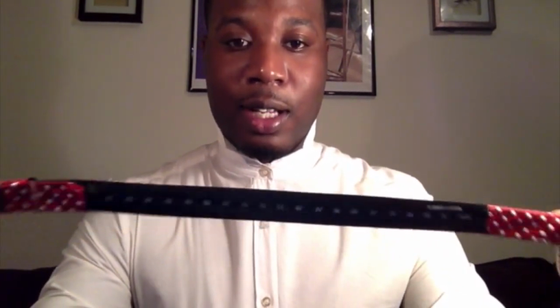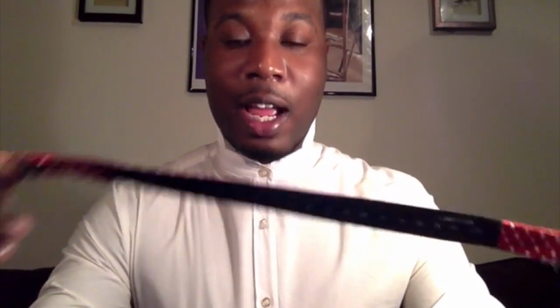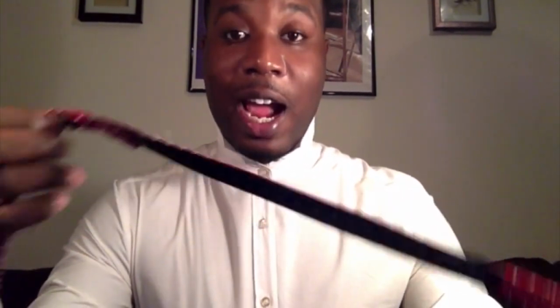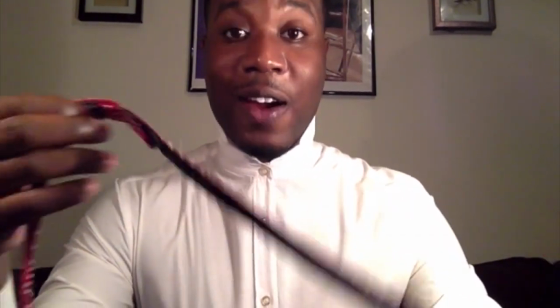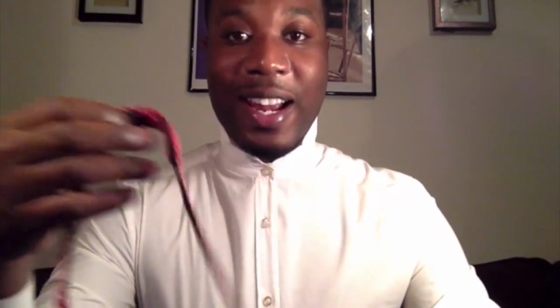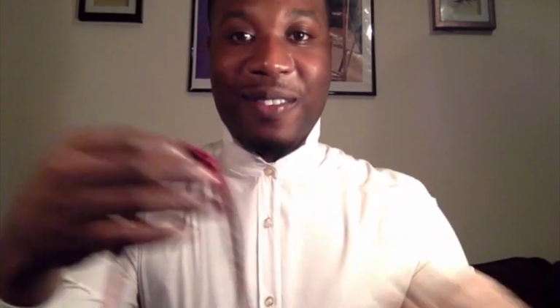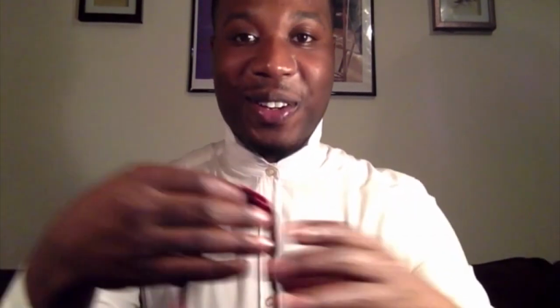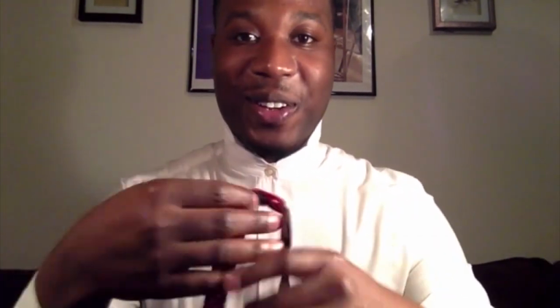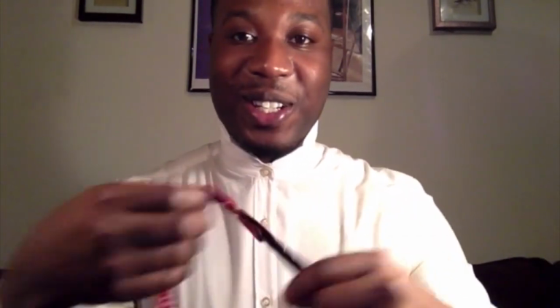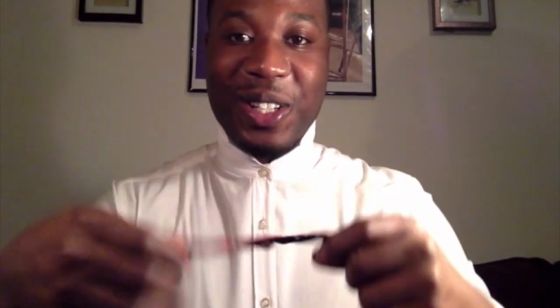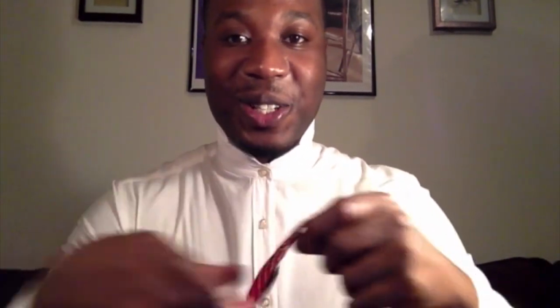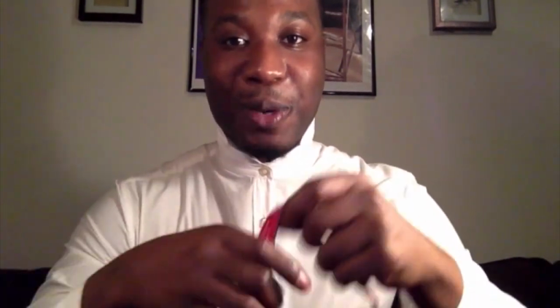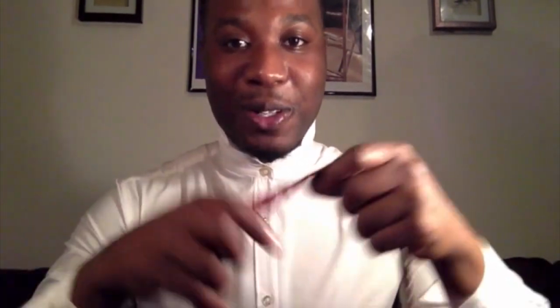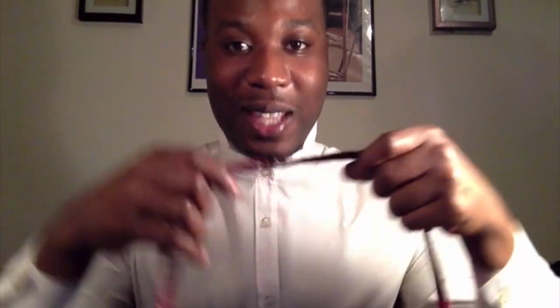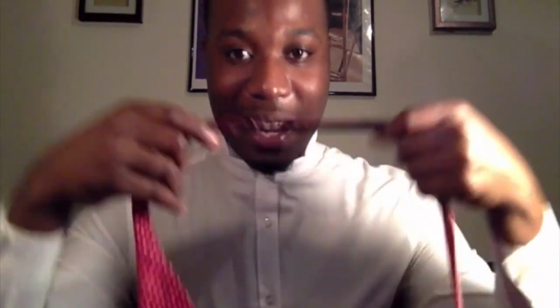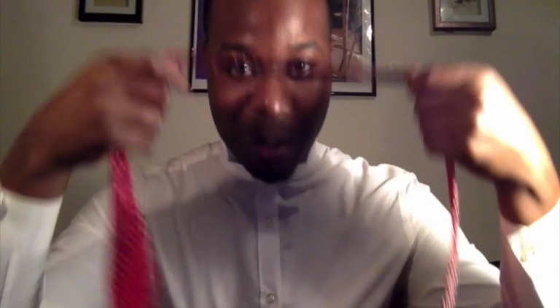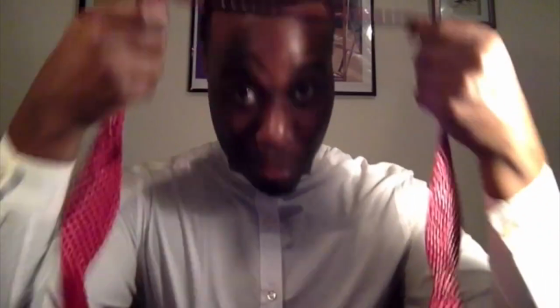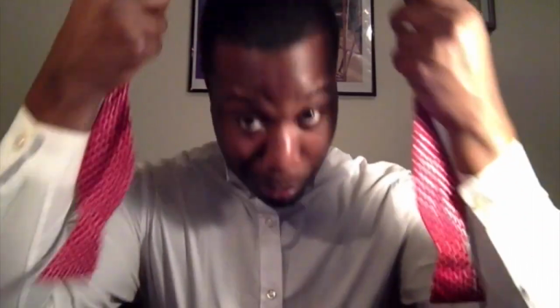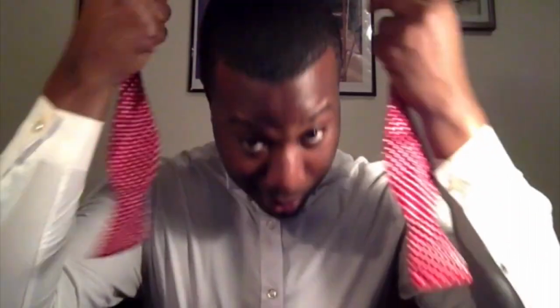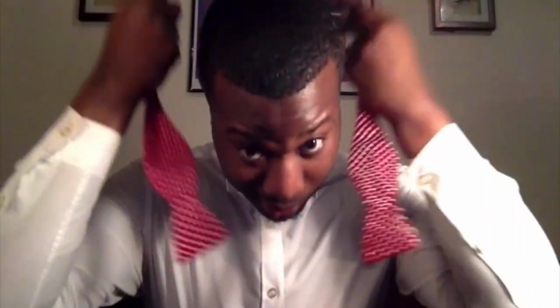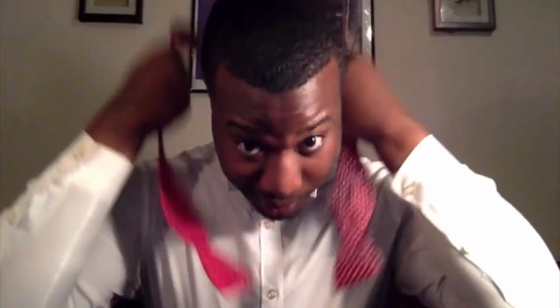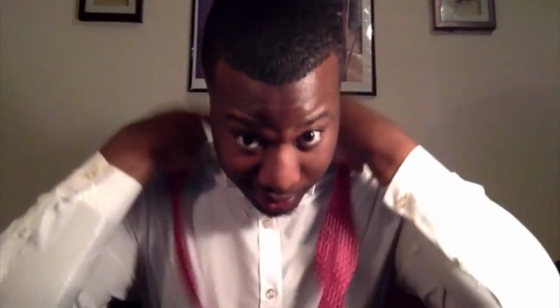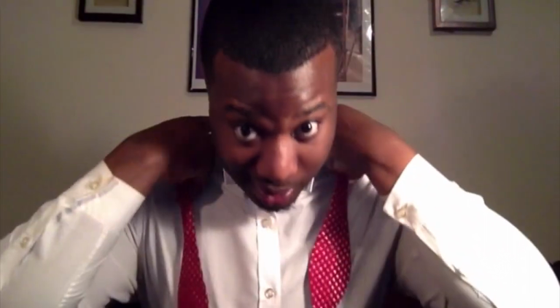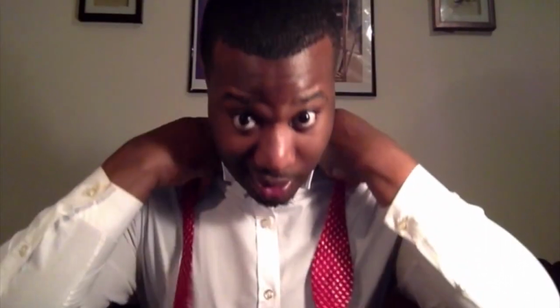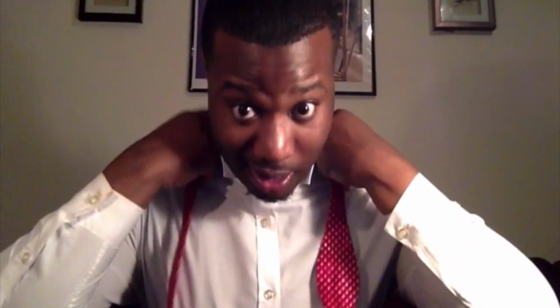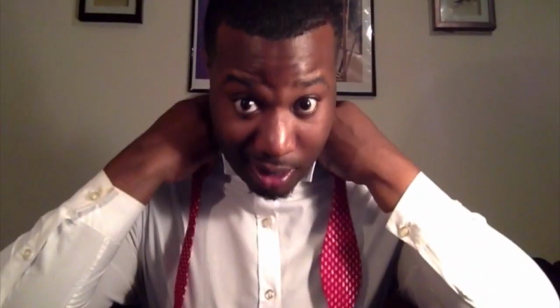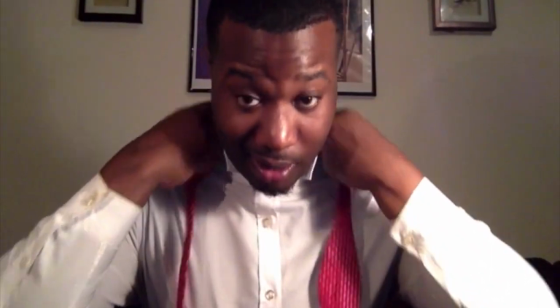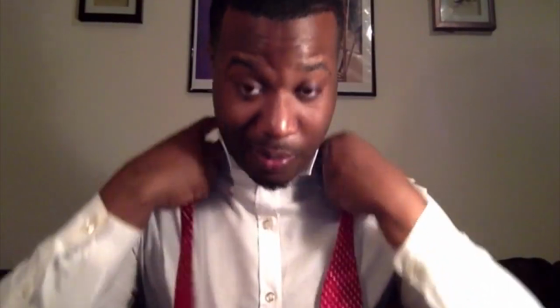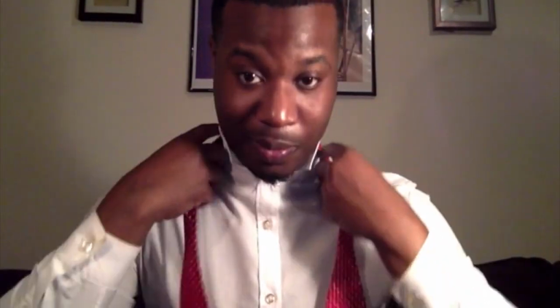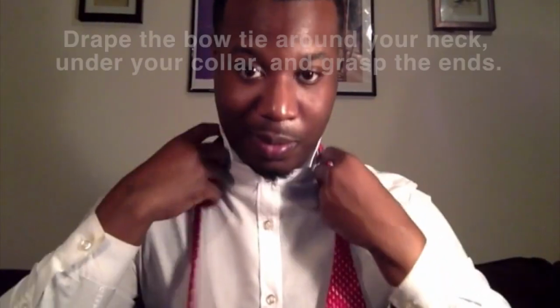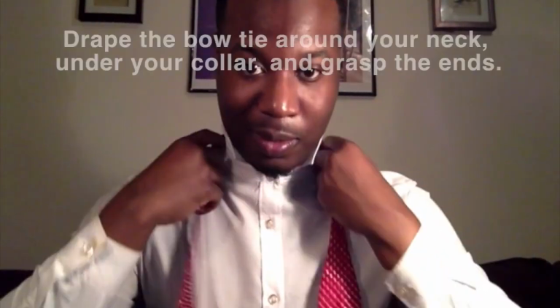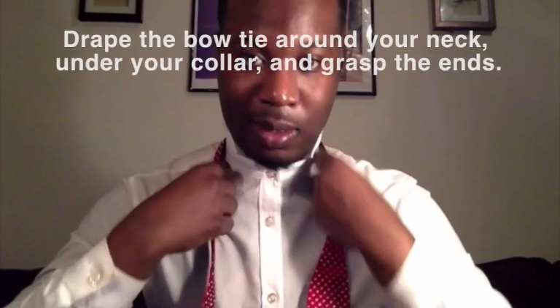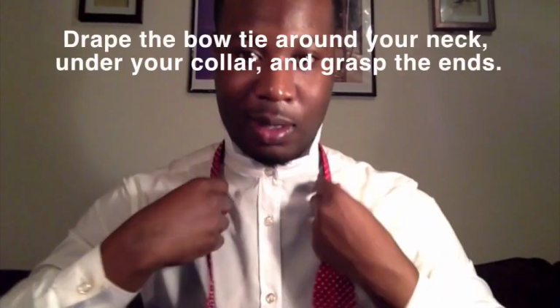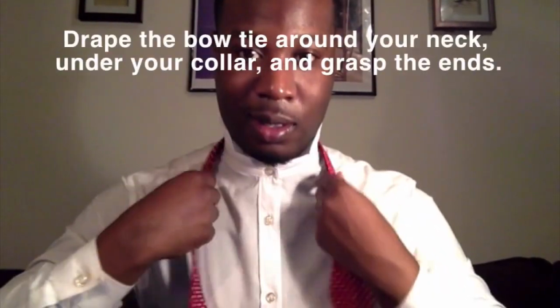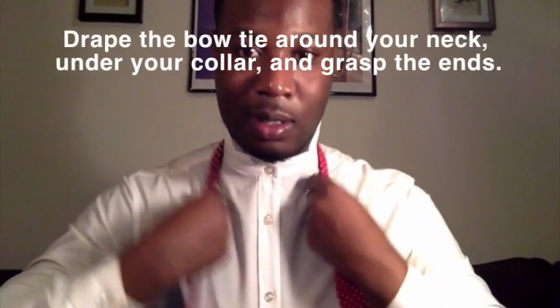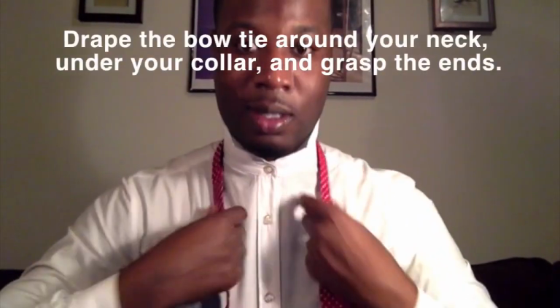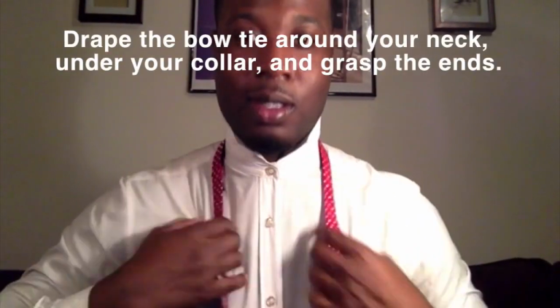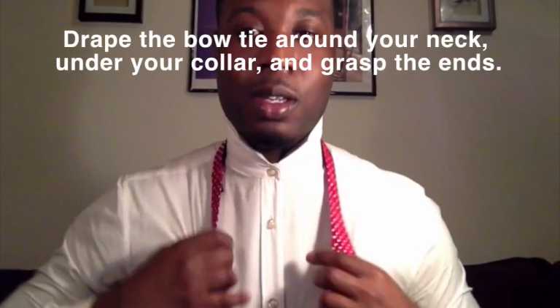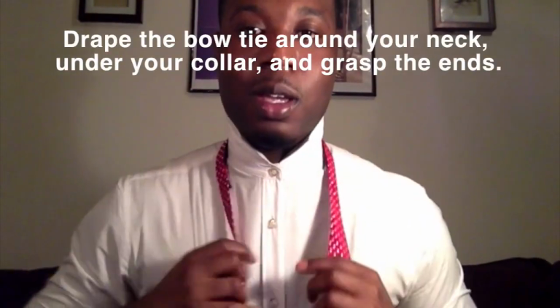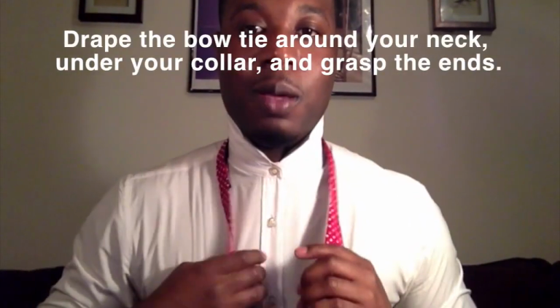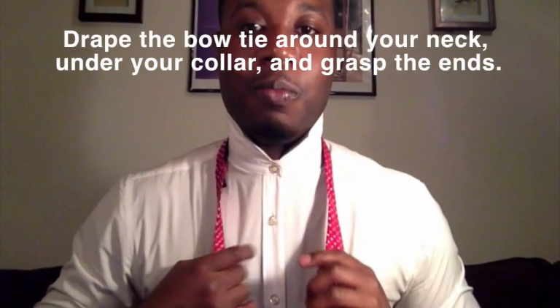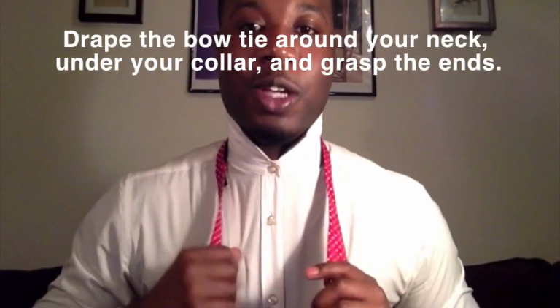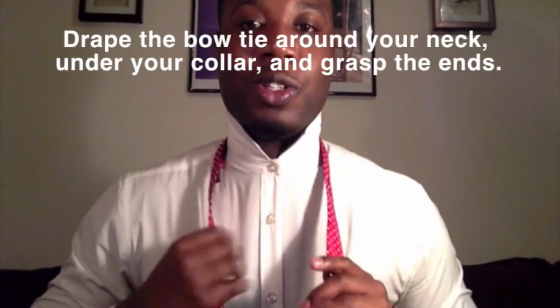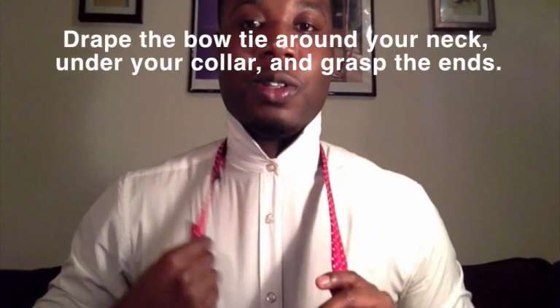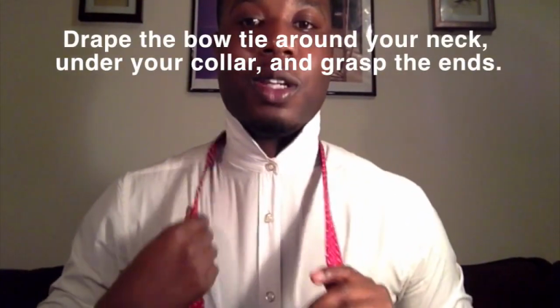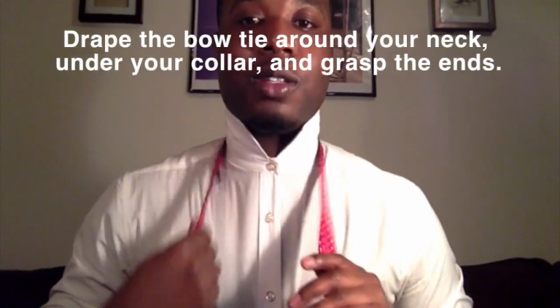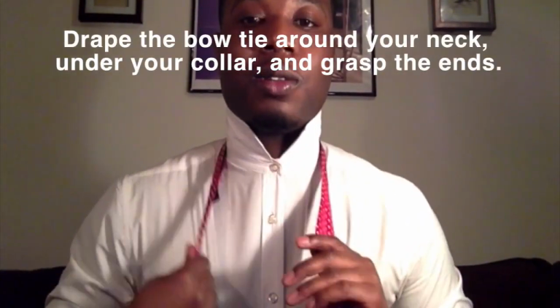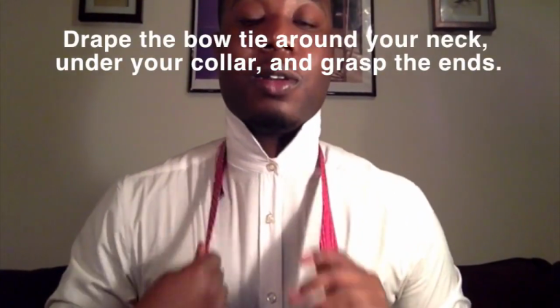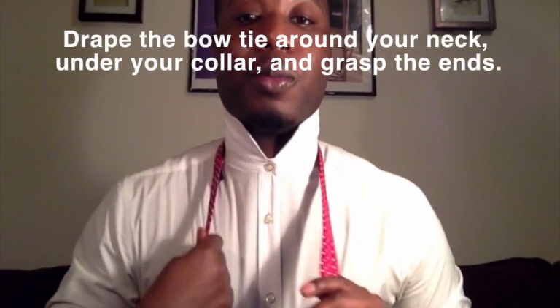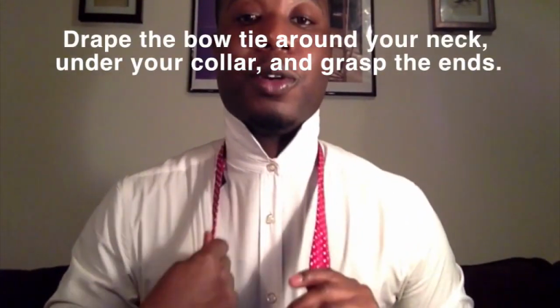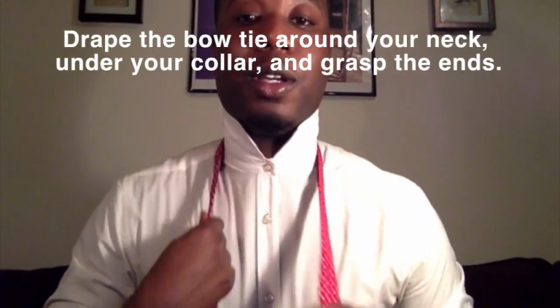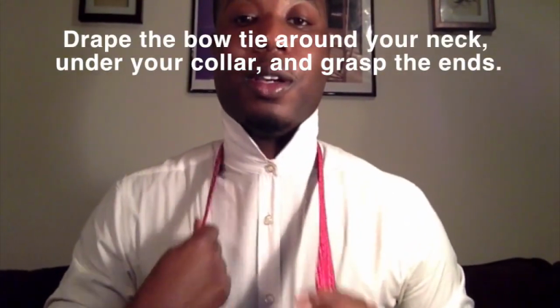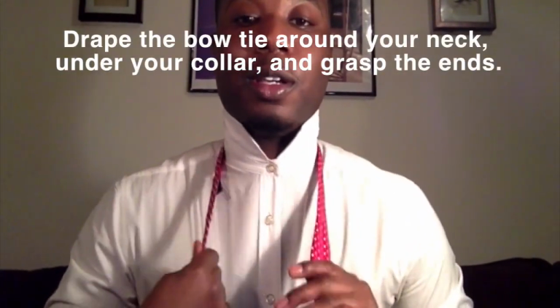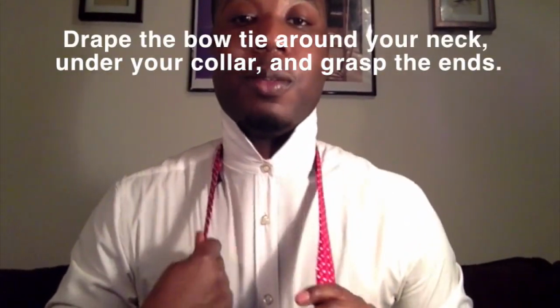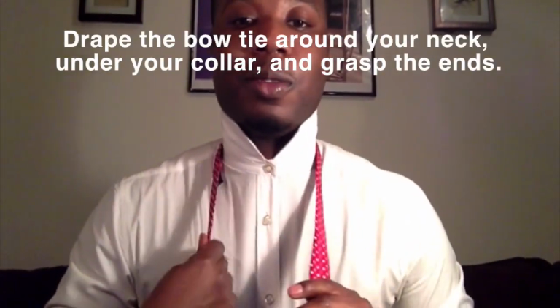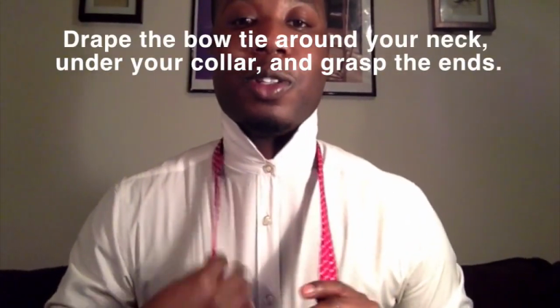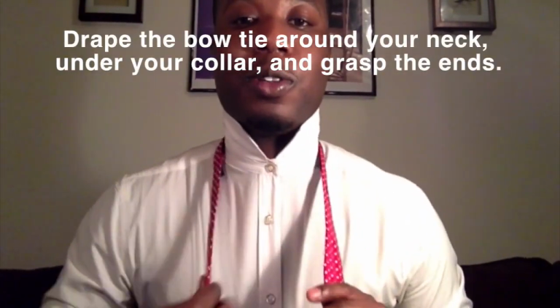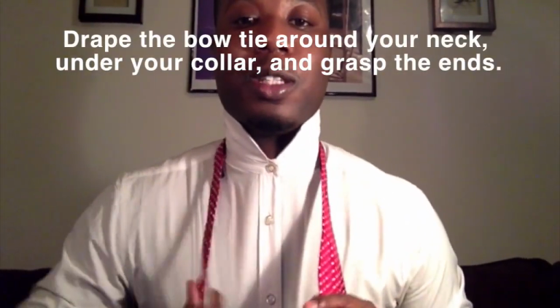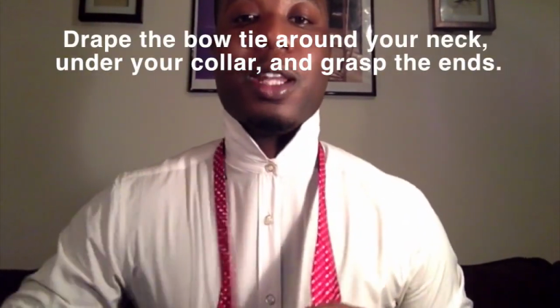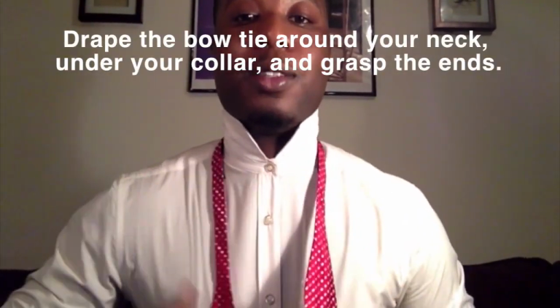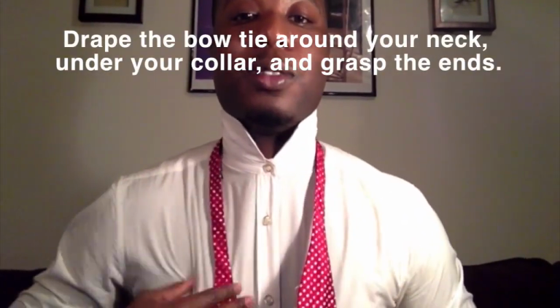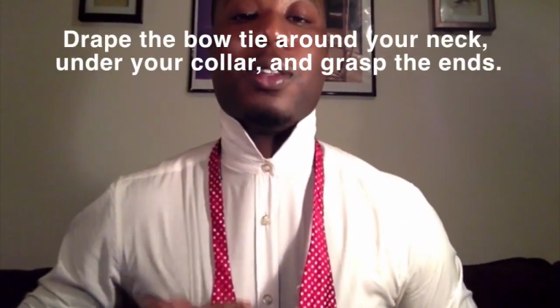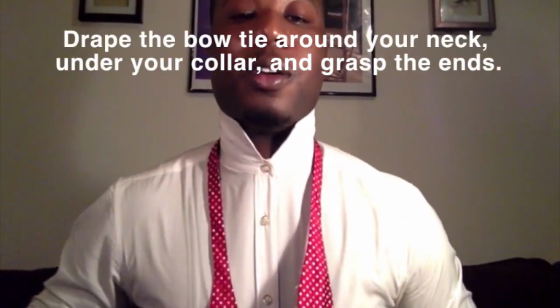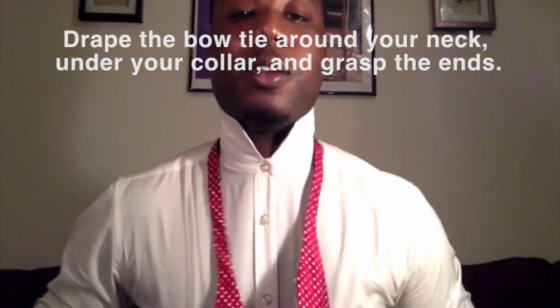After you adjust your bow tie, put it around your neck. Make sure that it's on there pretty good and nice and sturdy.